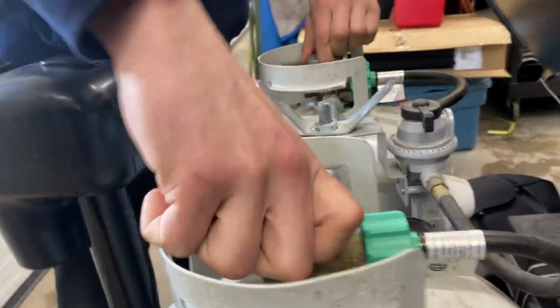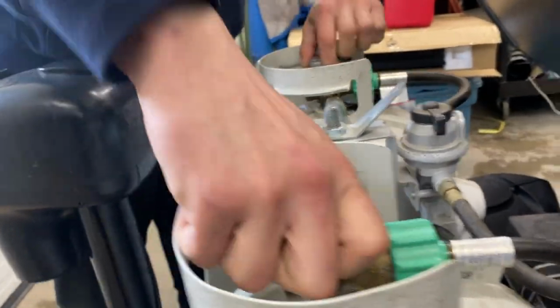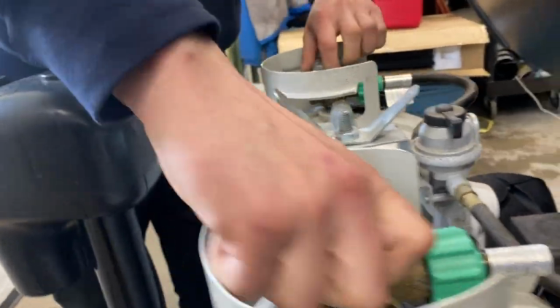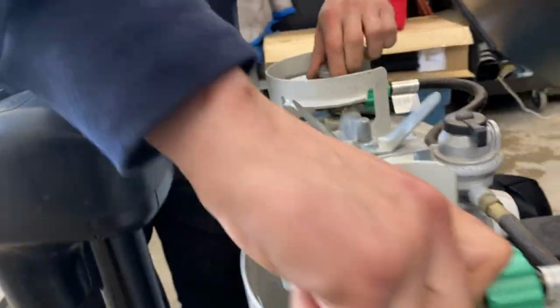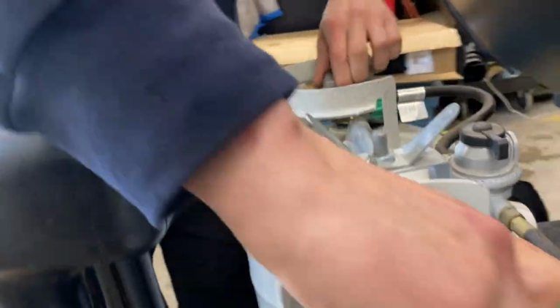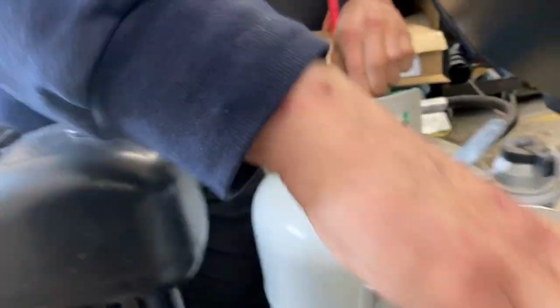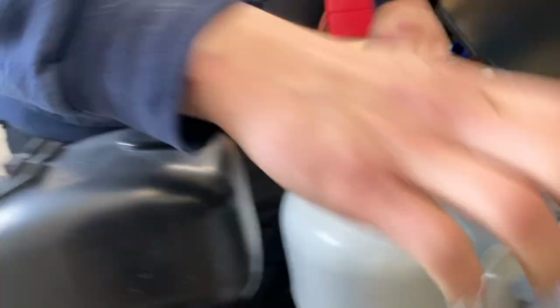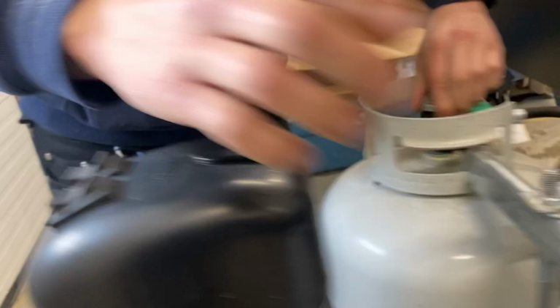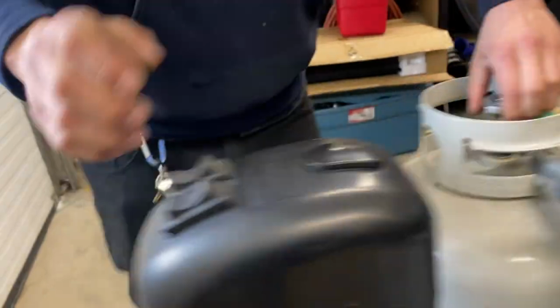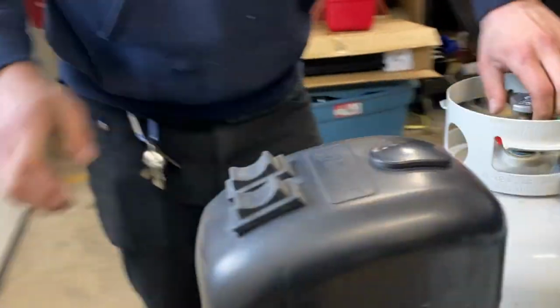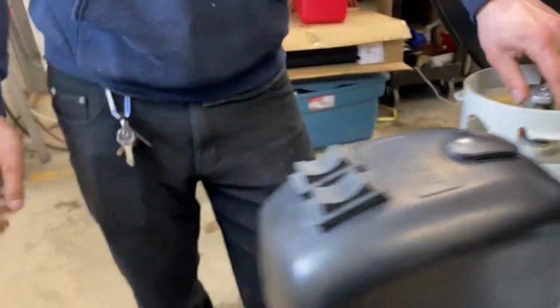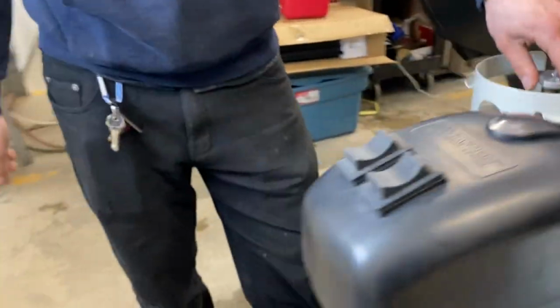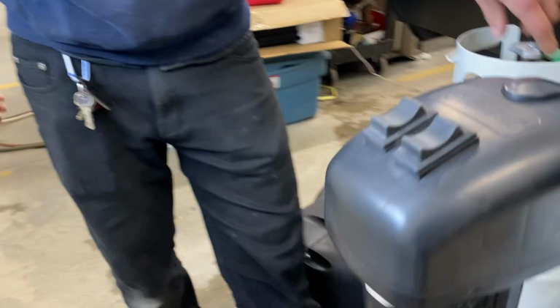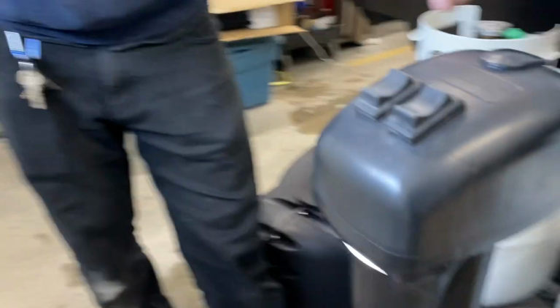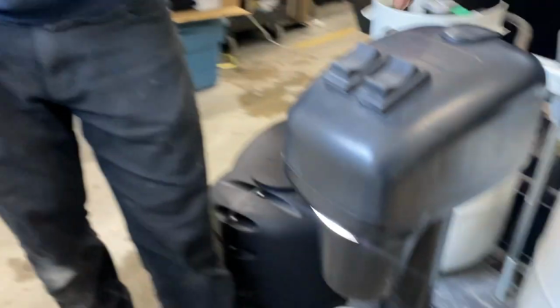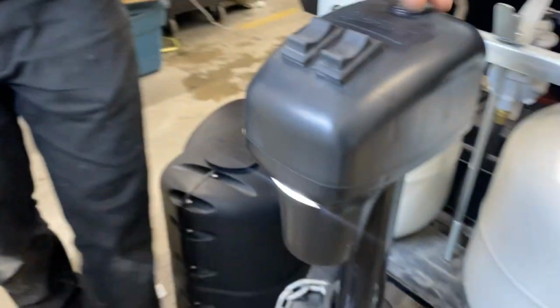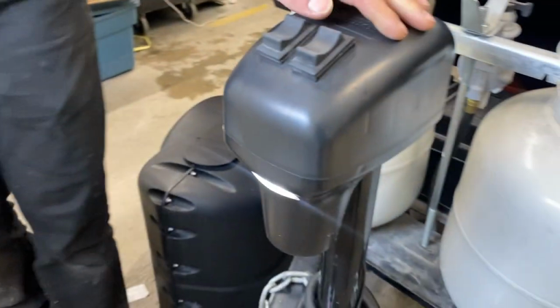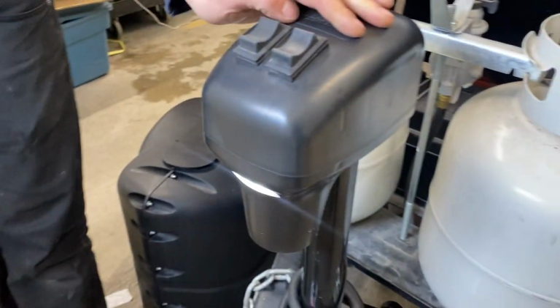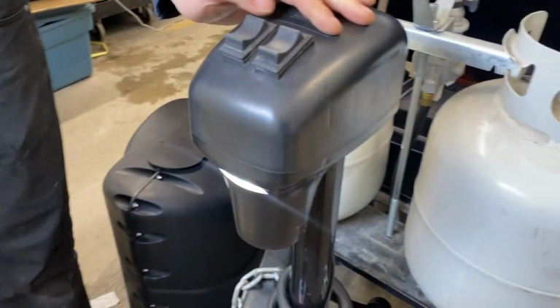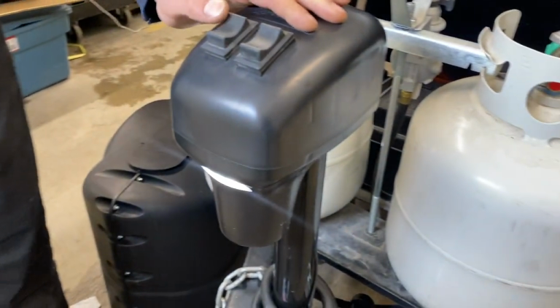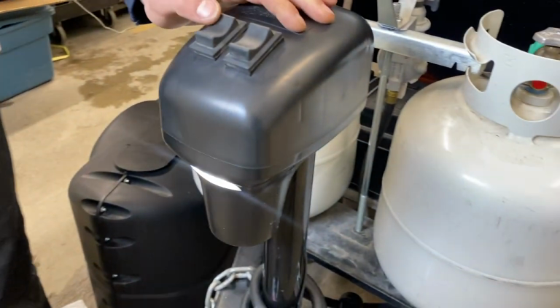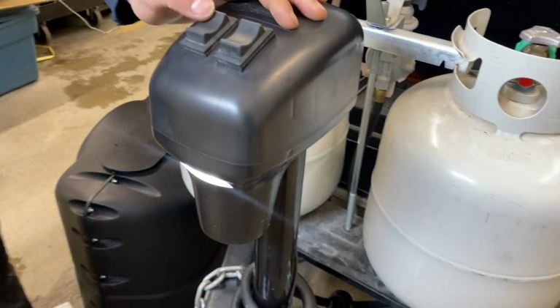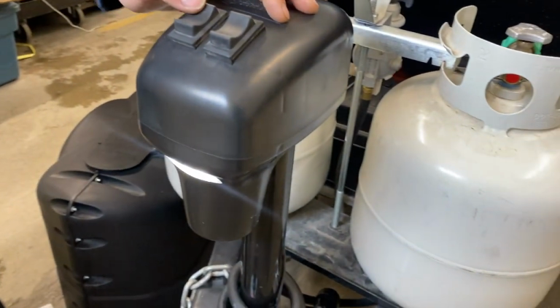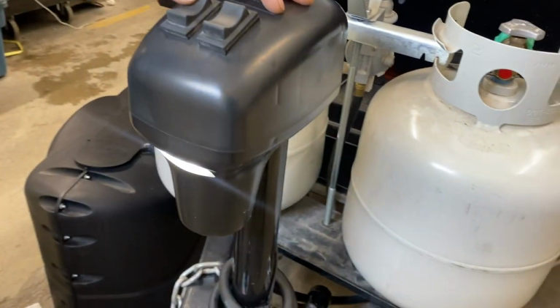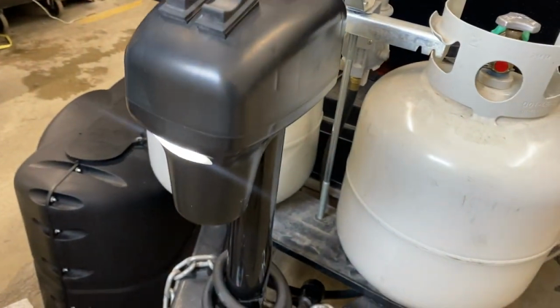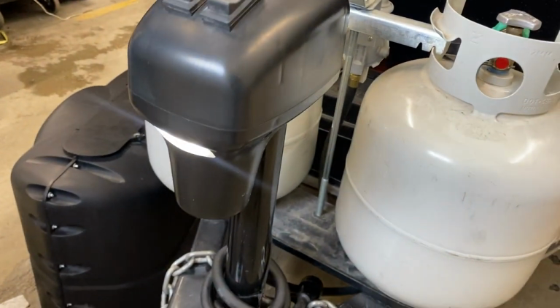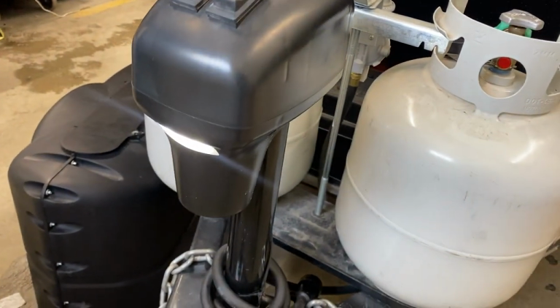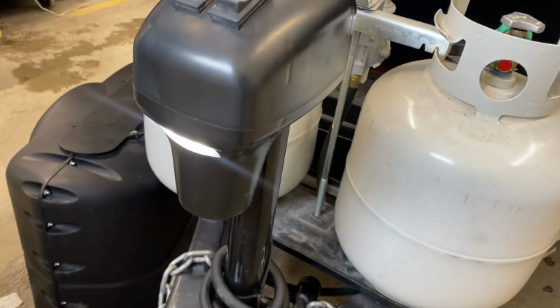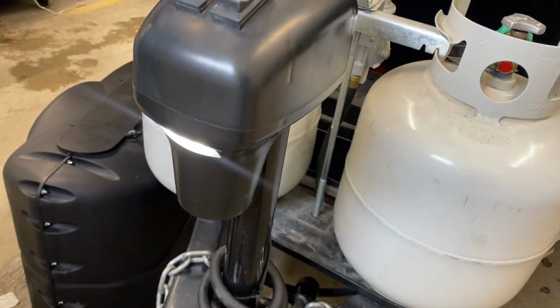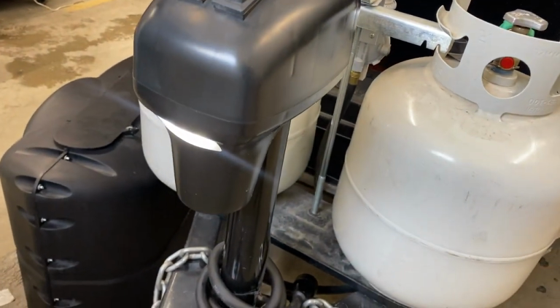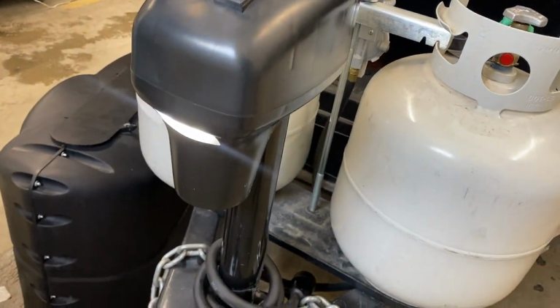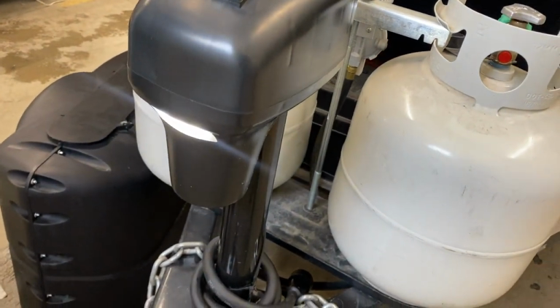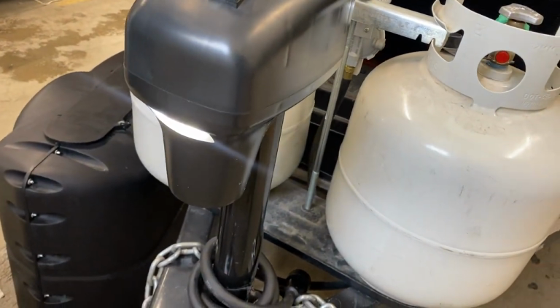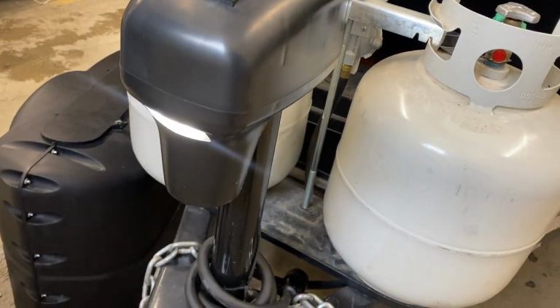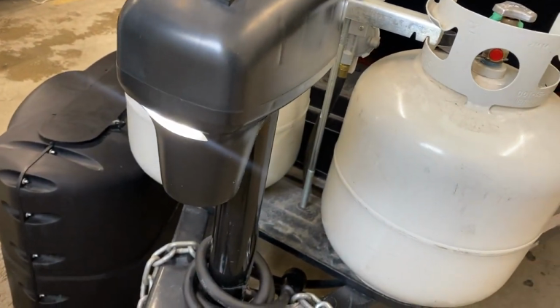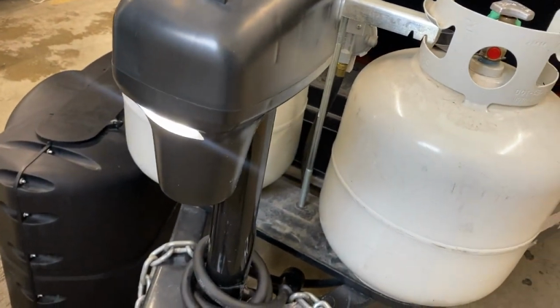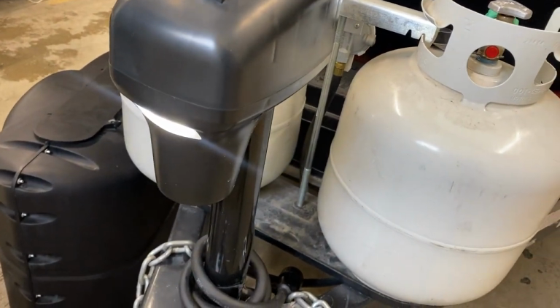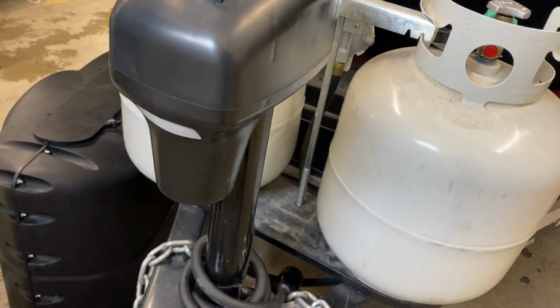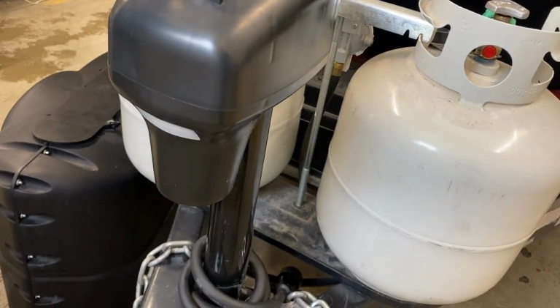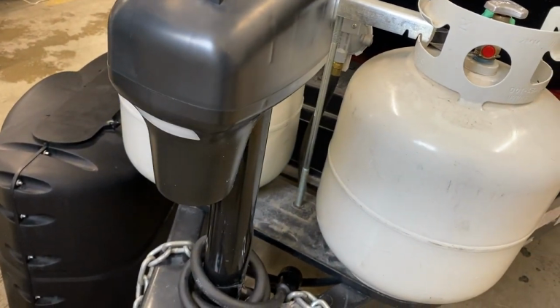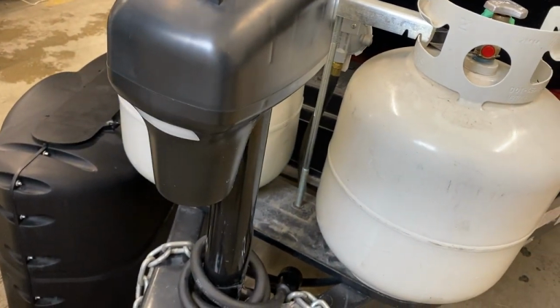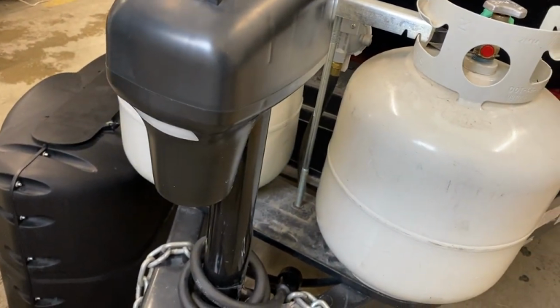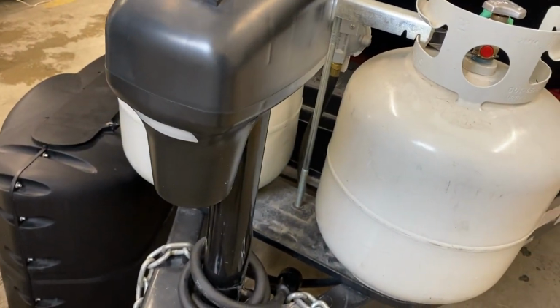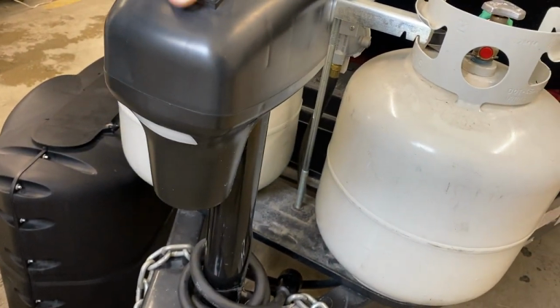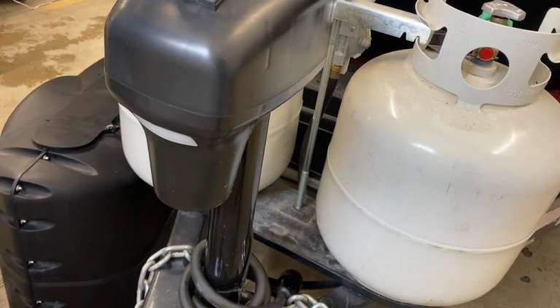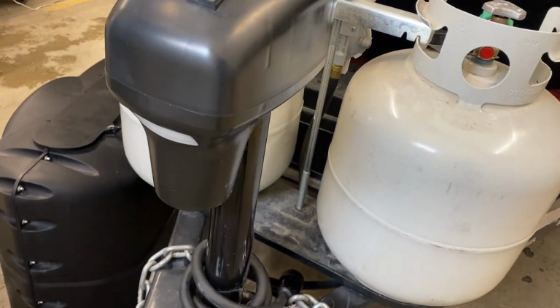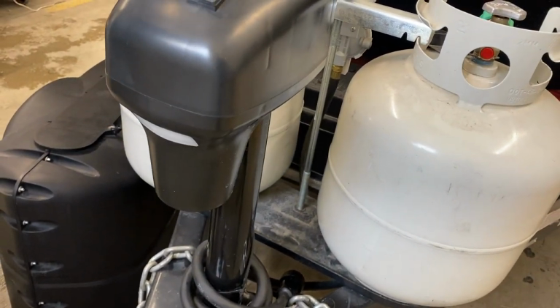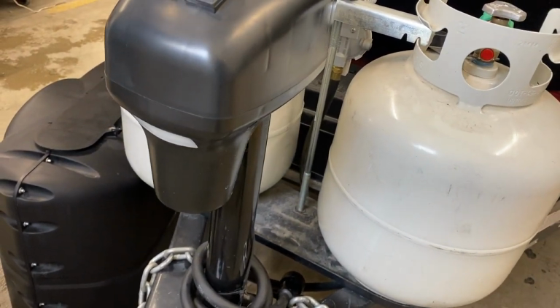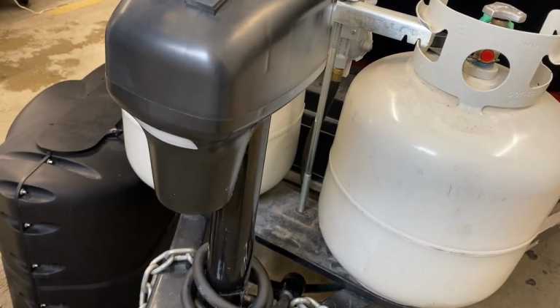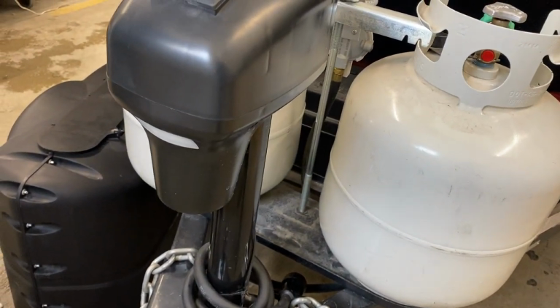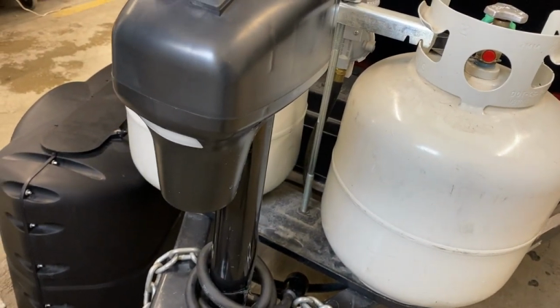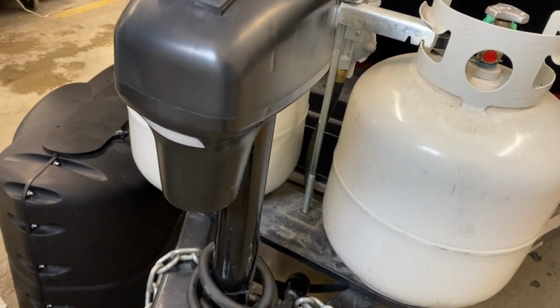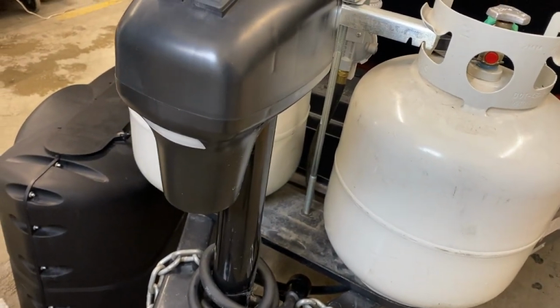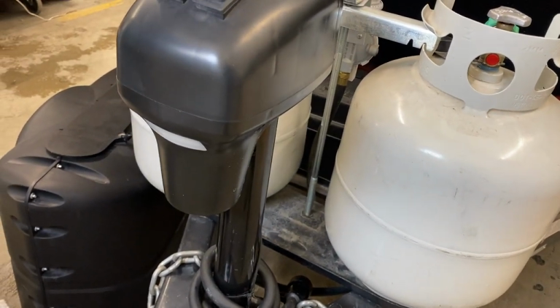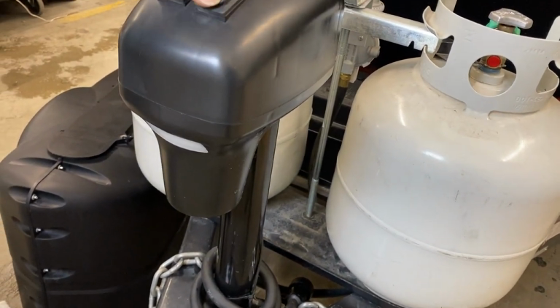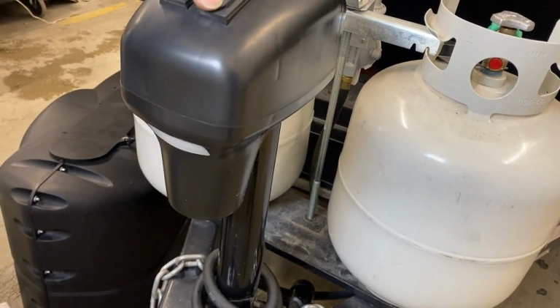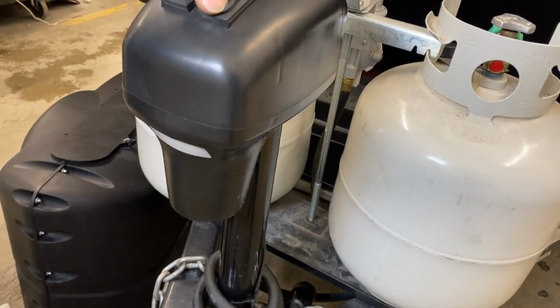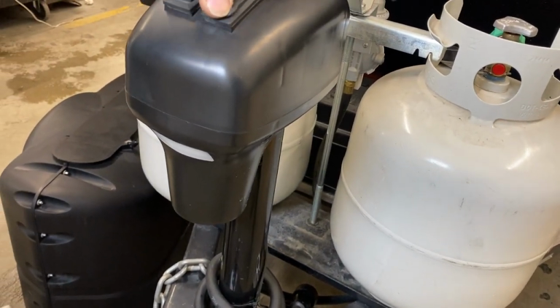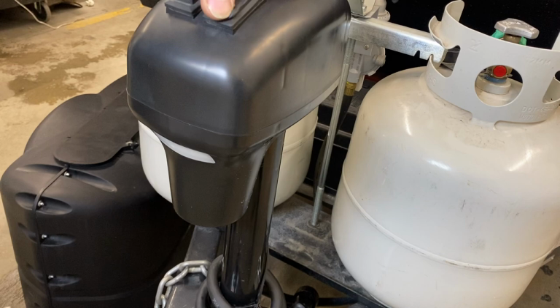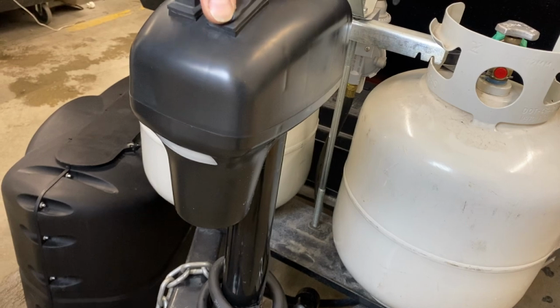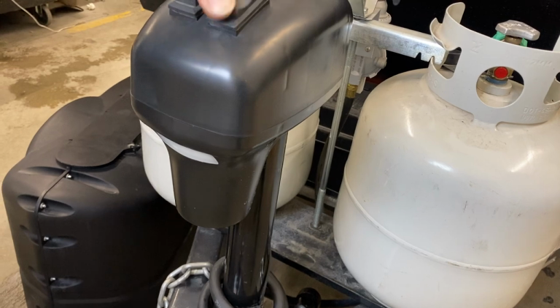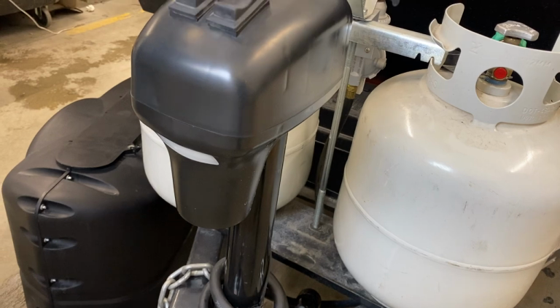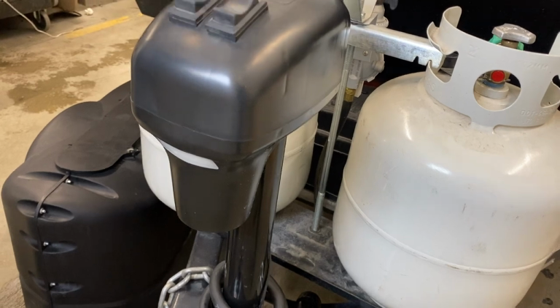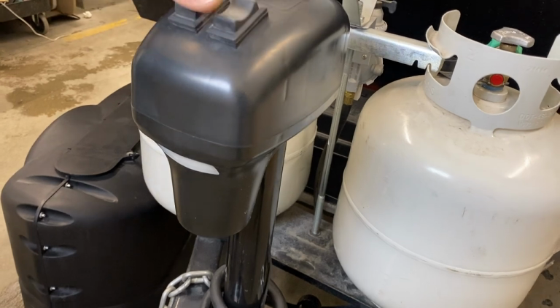At the very front, we've got your power tongue jack. On the left is just a light switch — you can see that's on and off. Up is up and down is down.